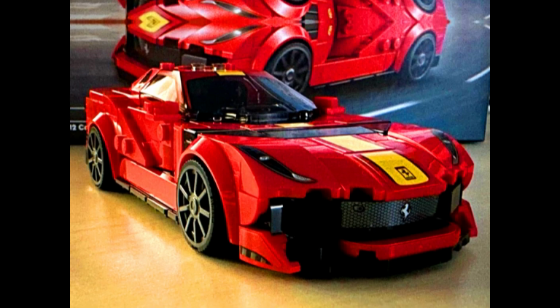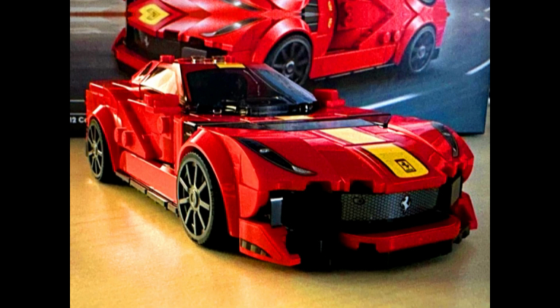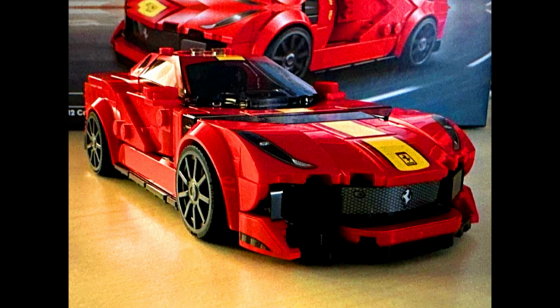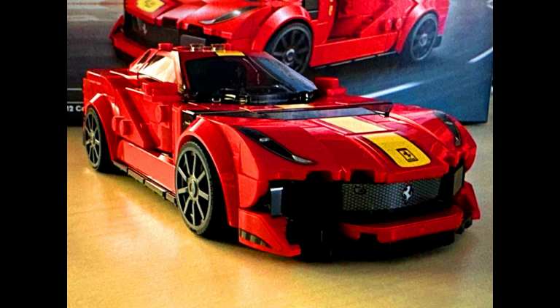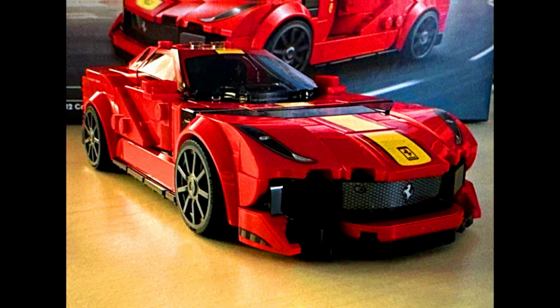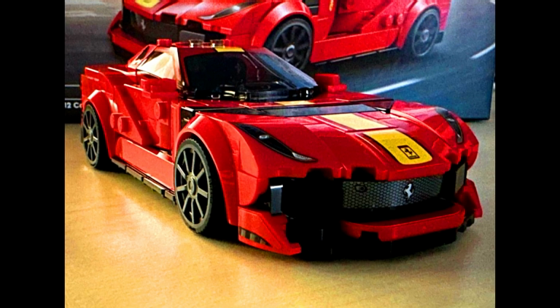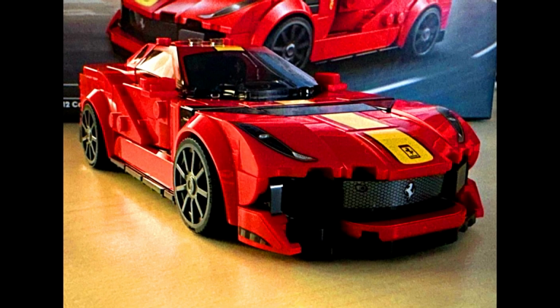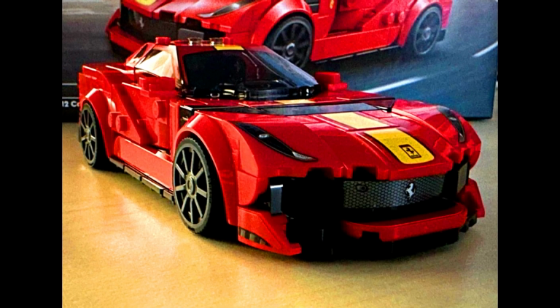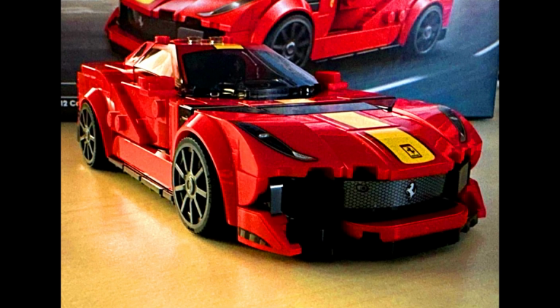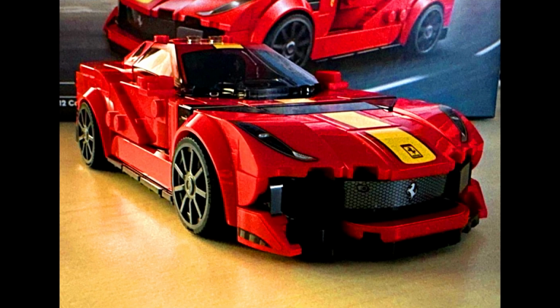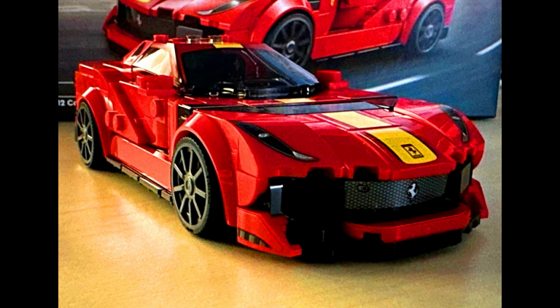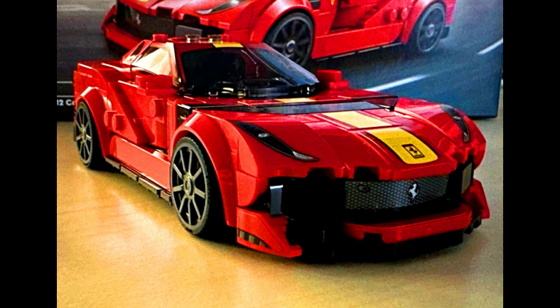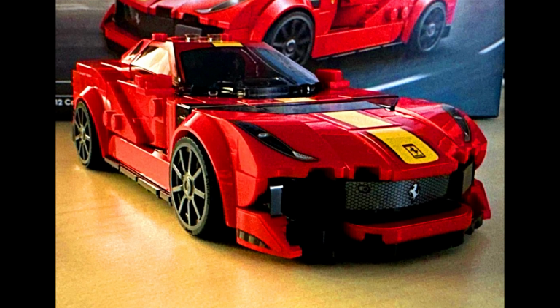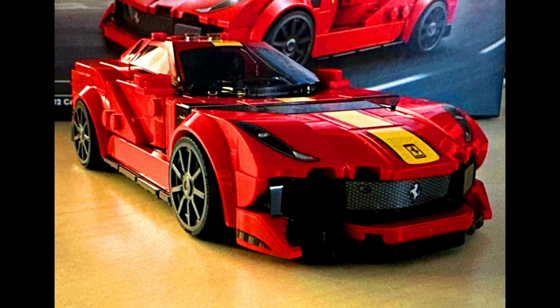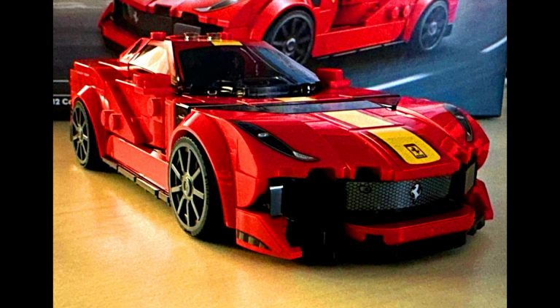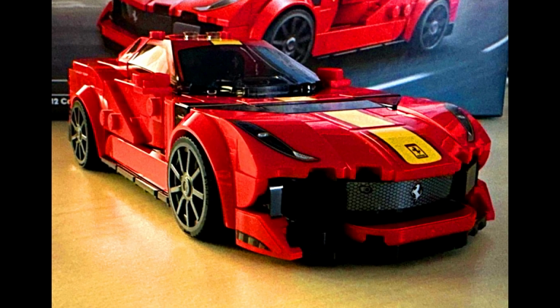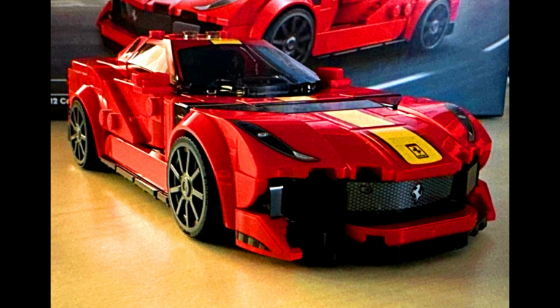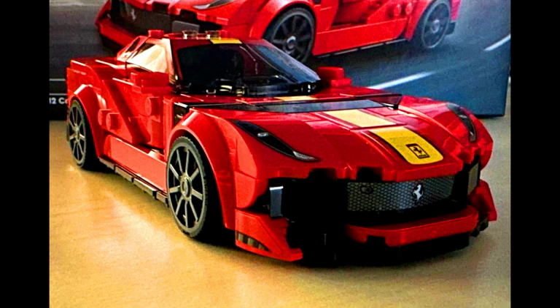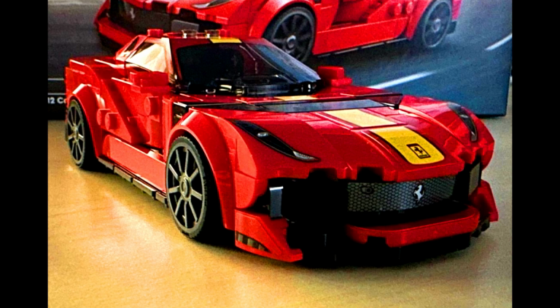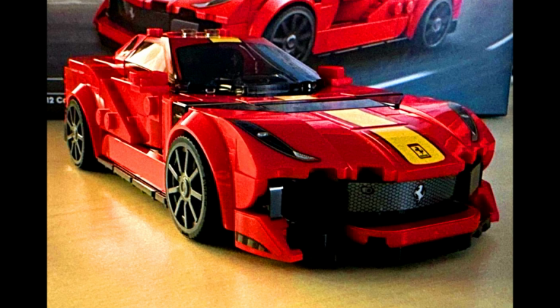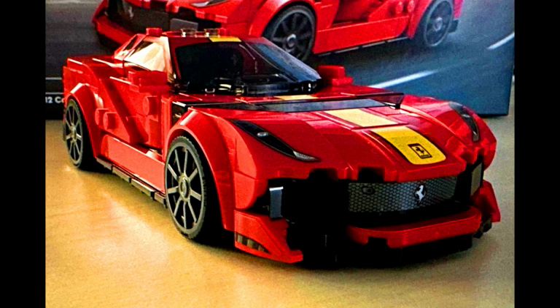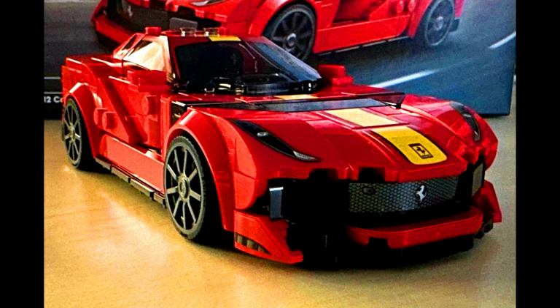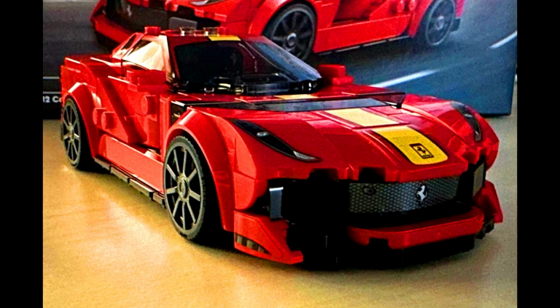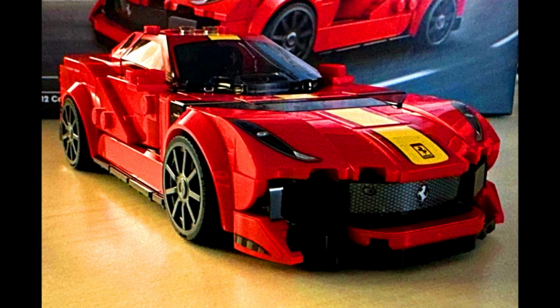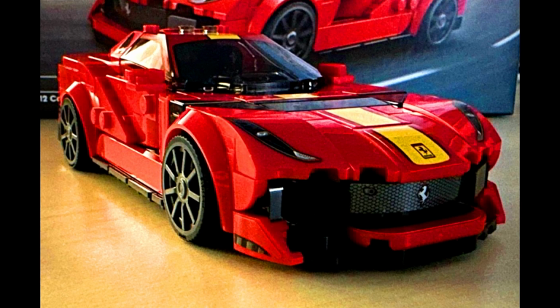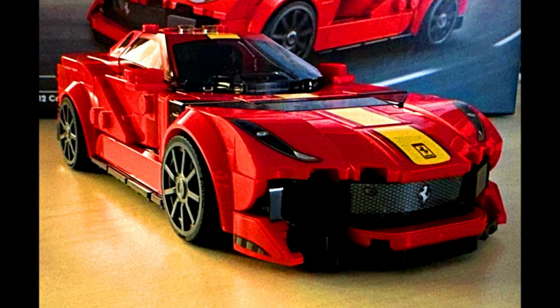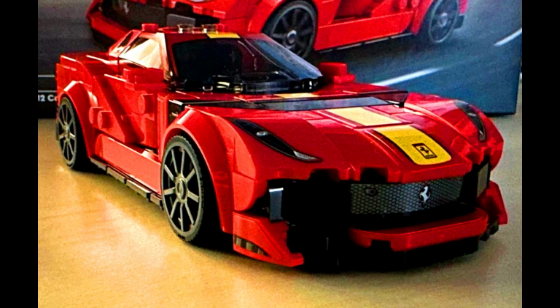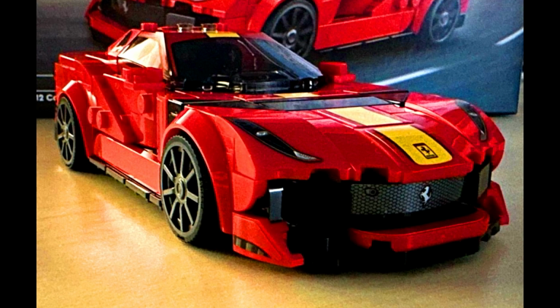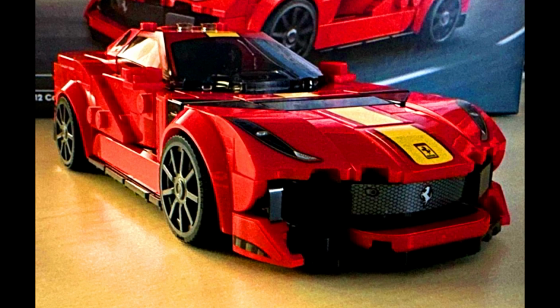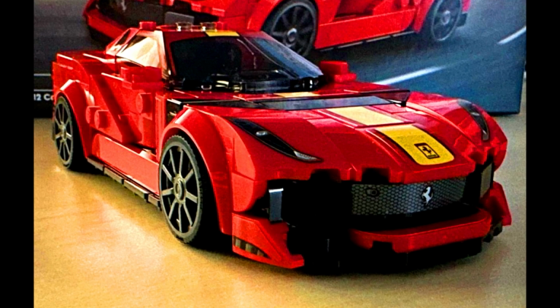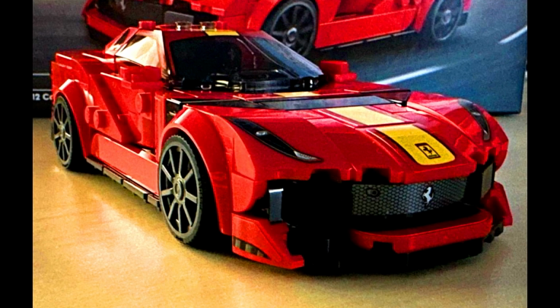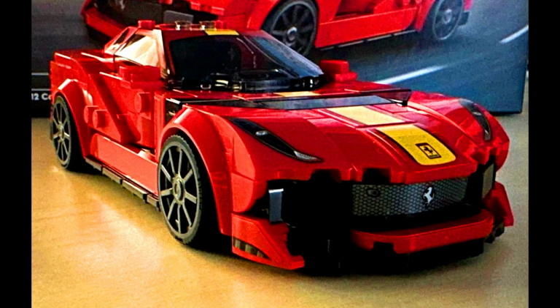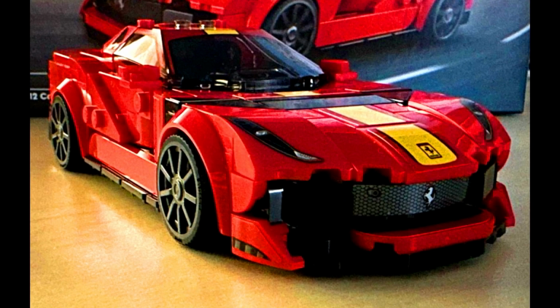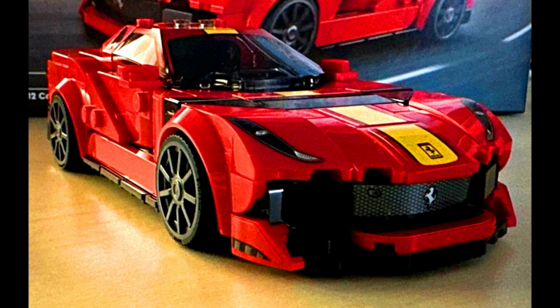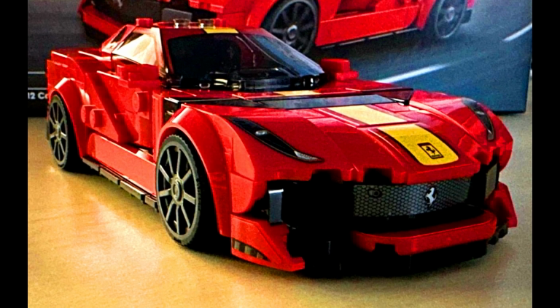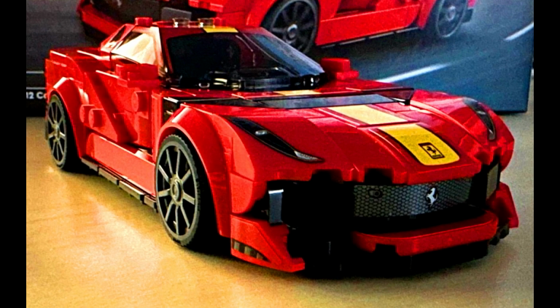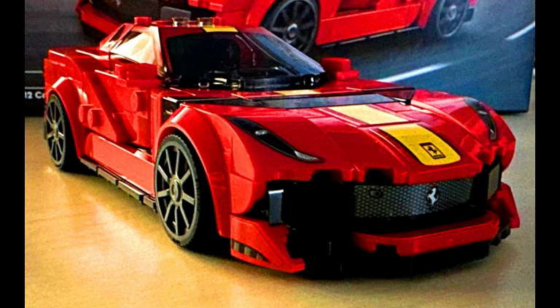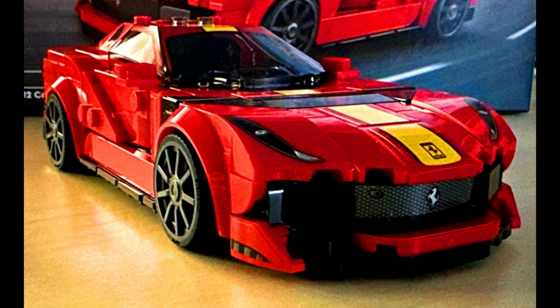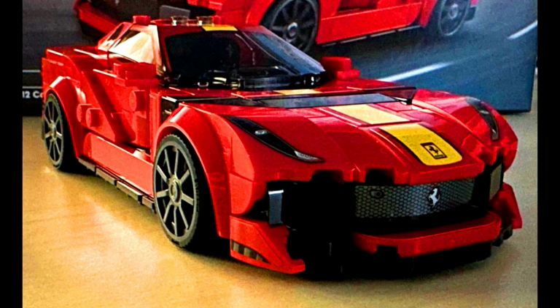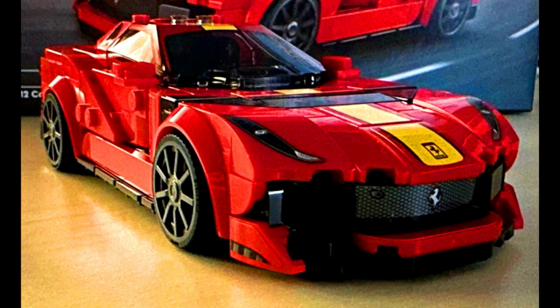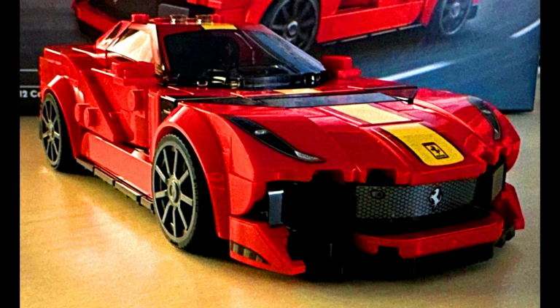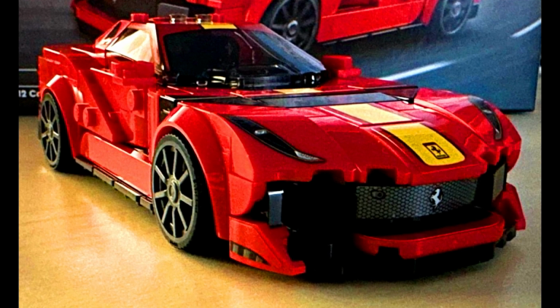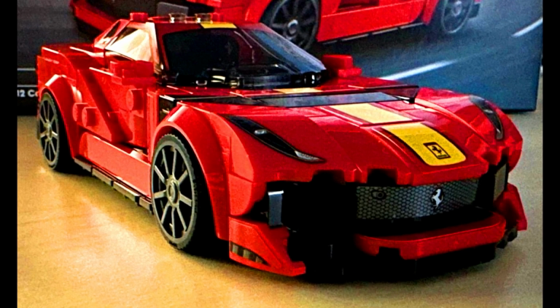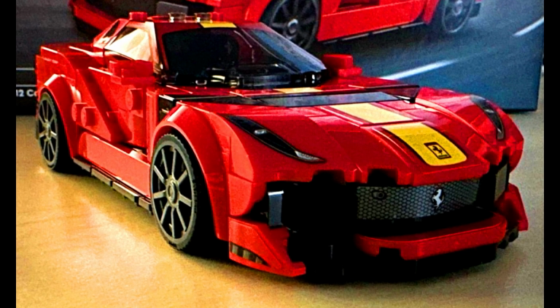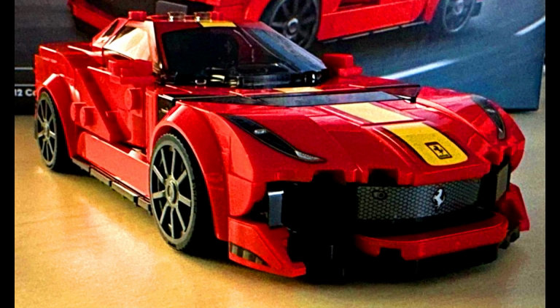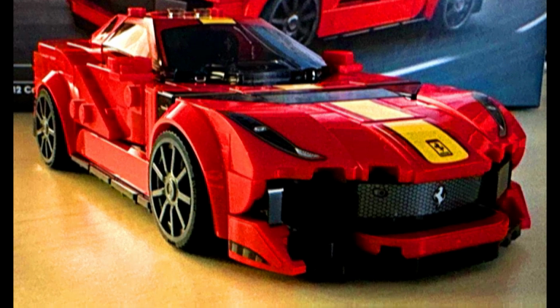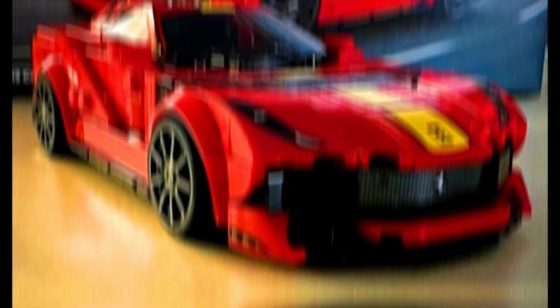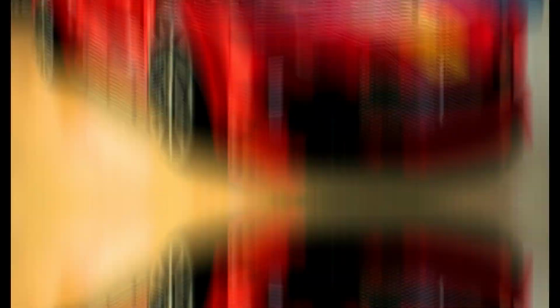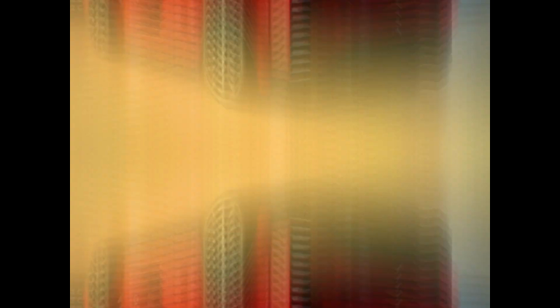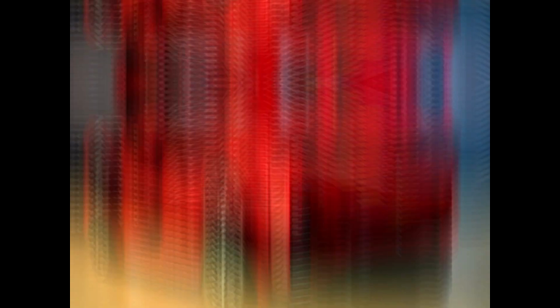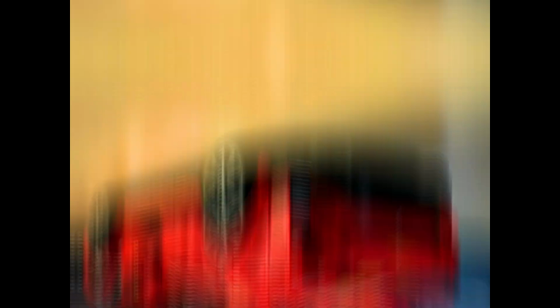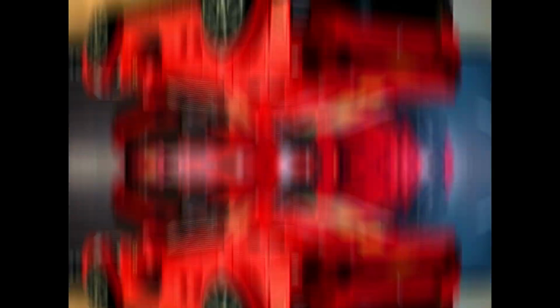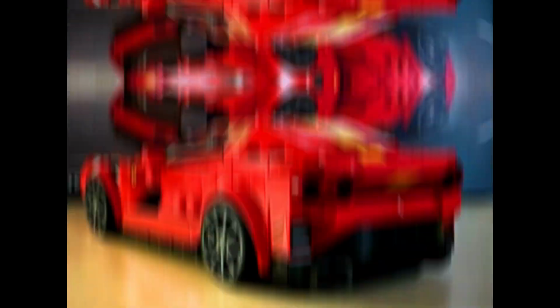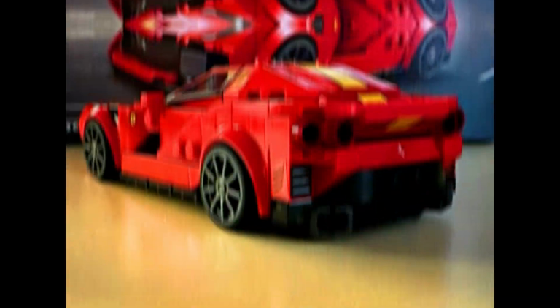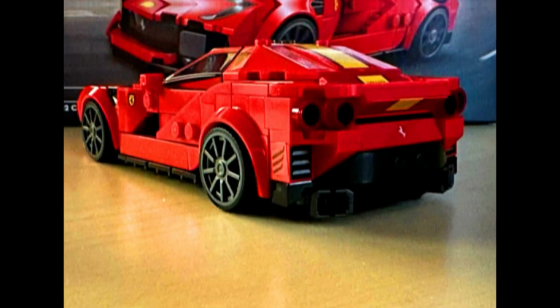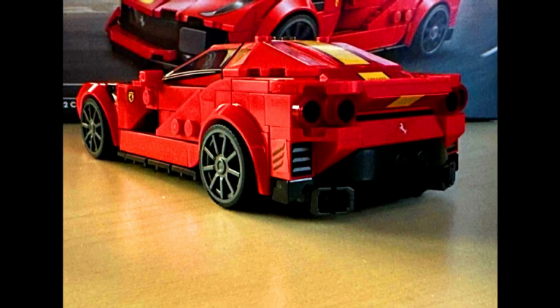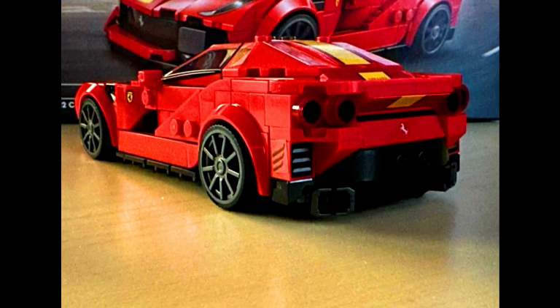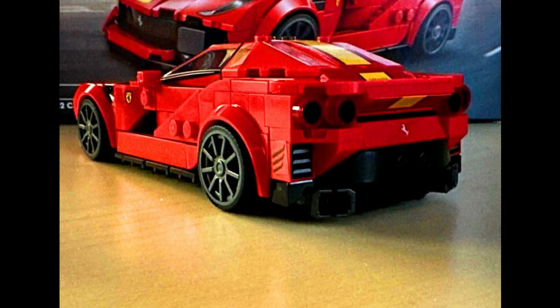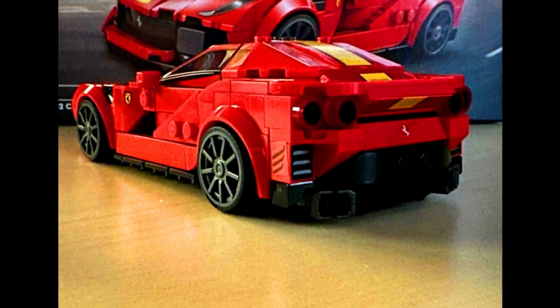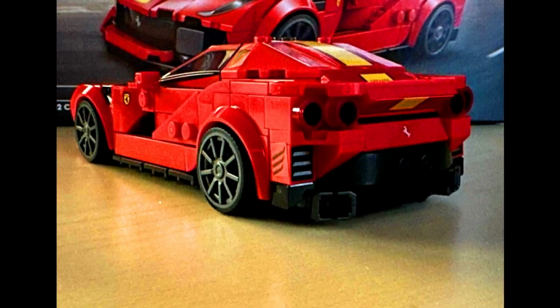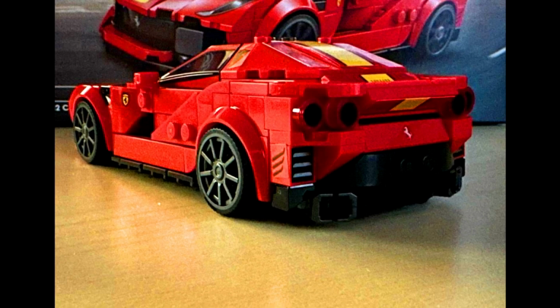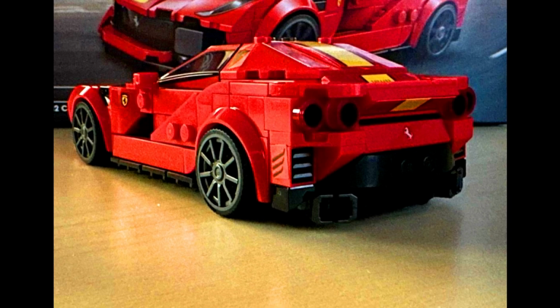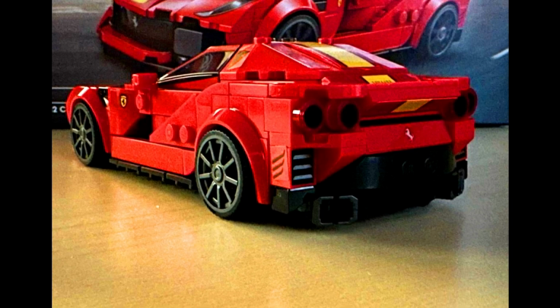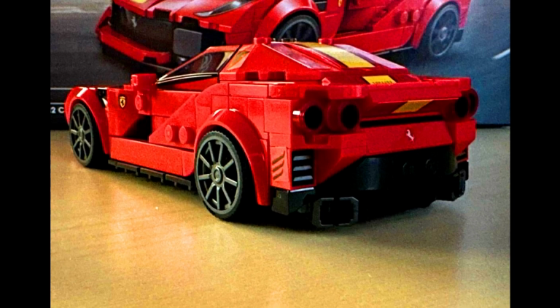The last car from today's episode is from Lego: a Ferrari F12 Competizione. Check out the sneak peek of this model.